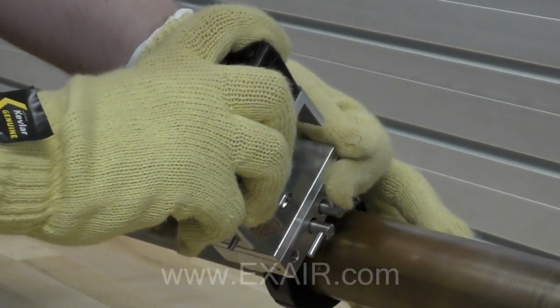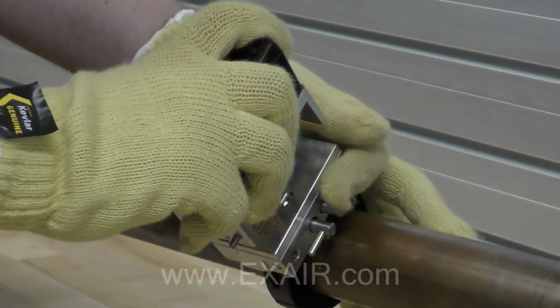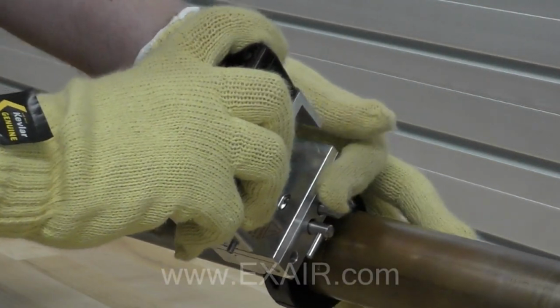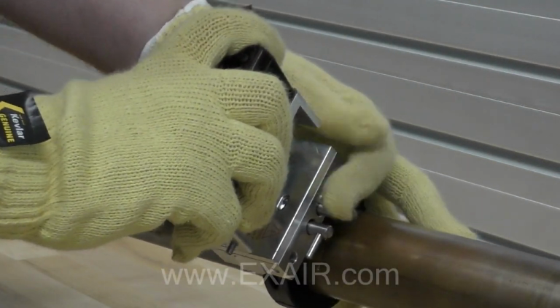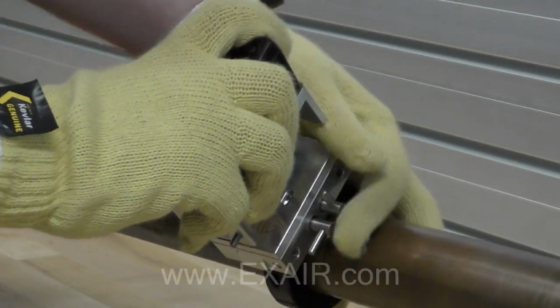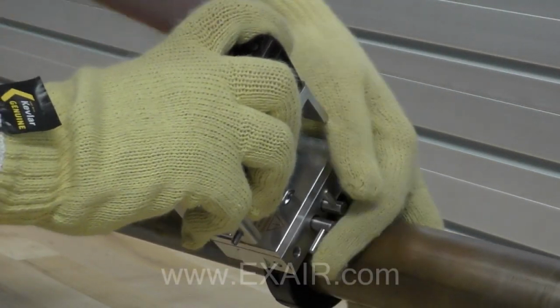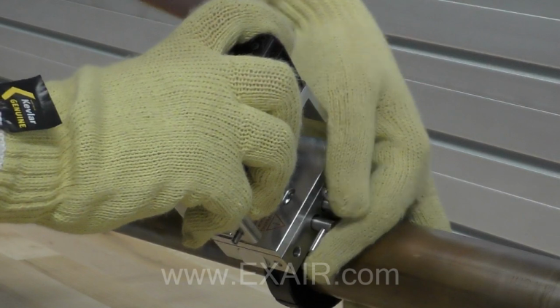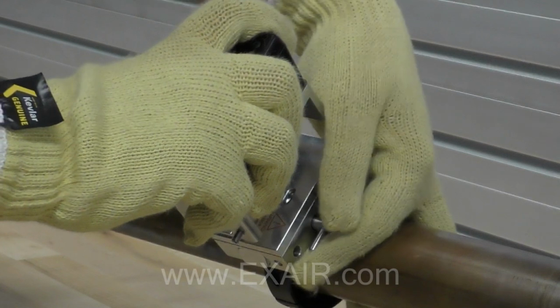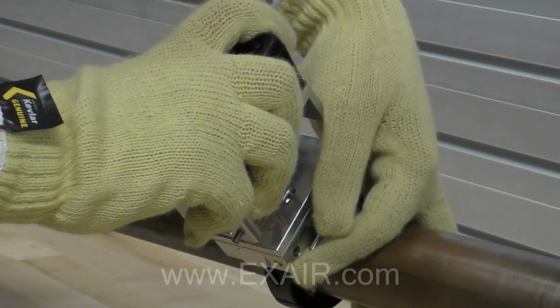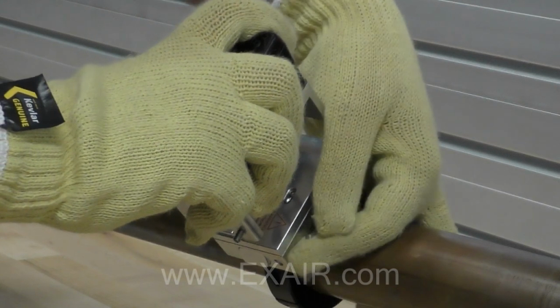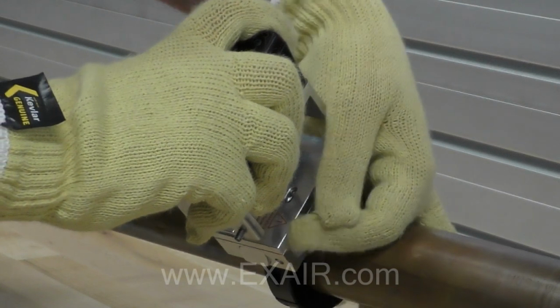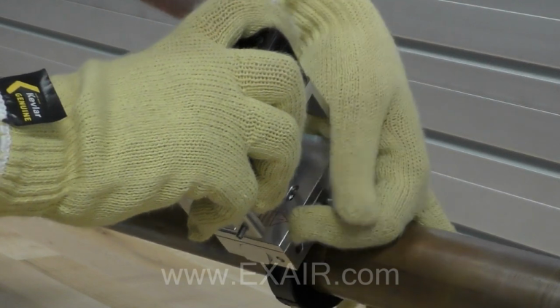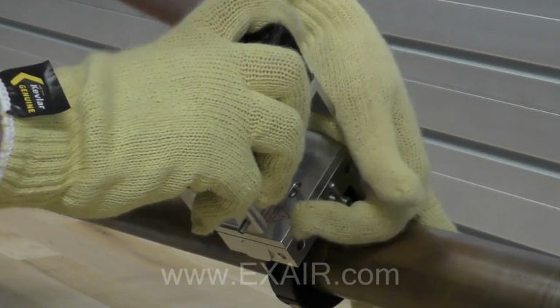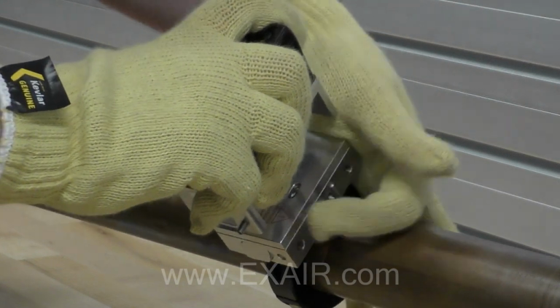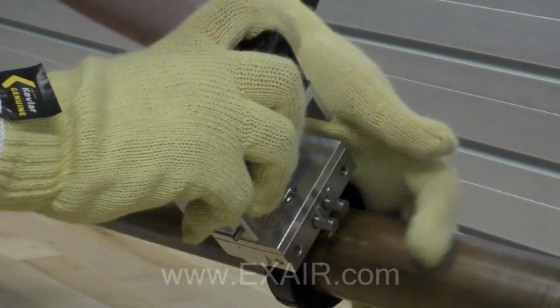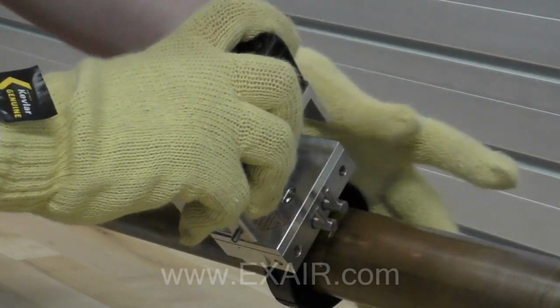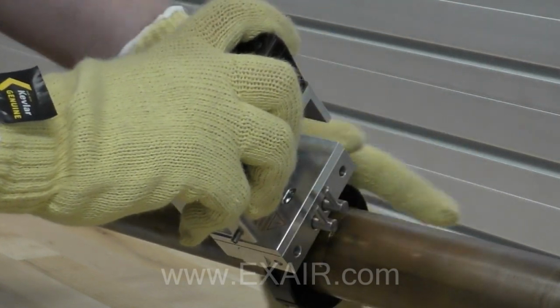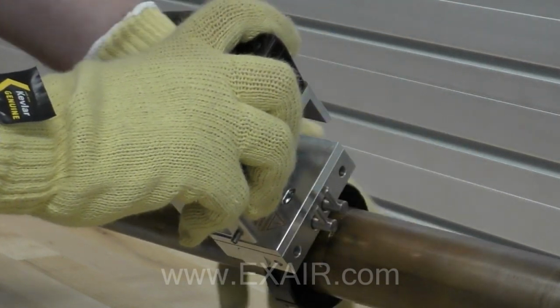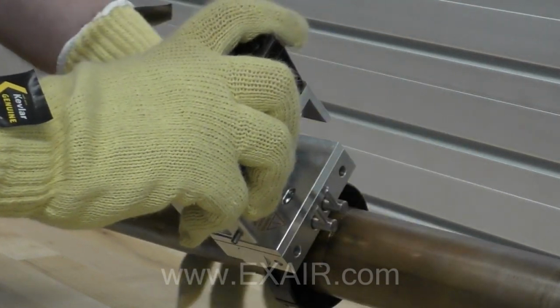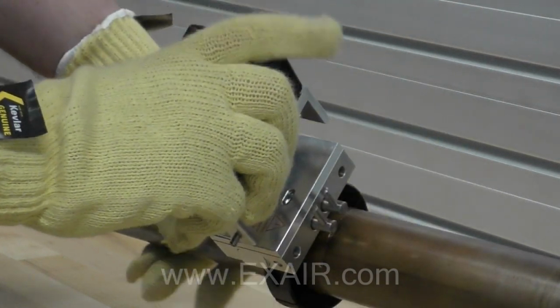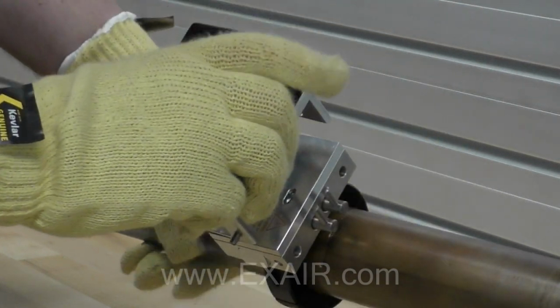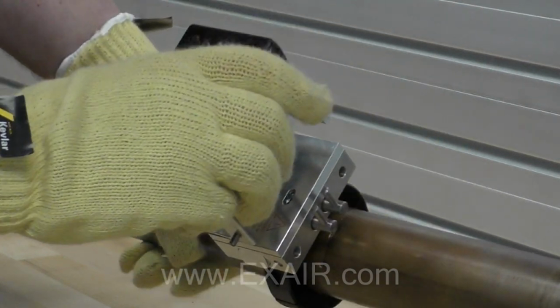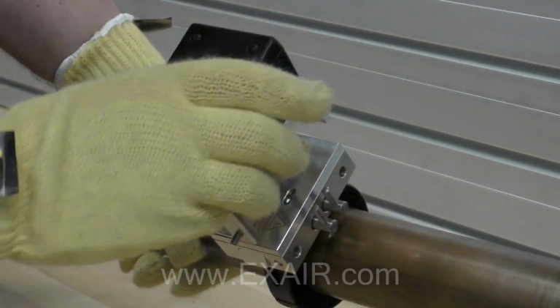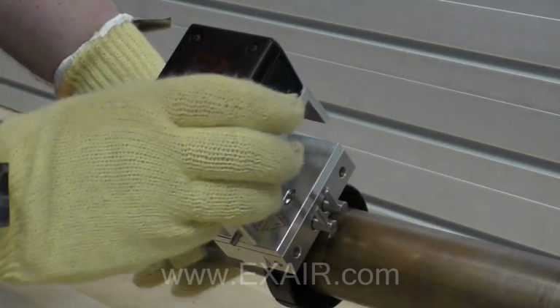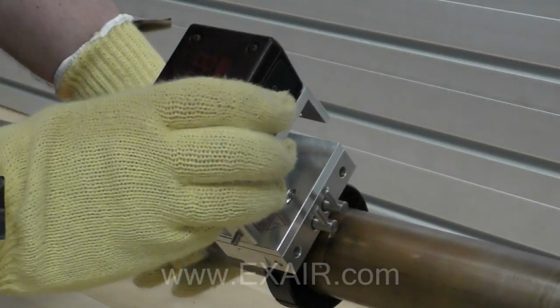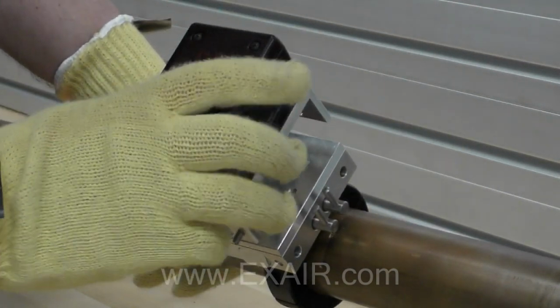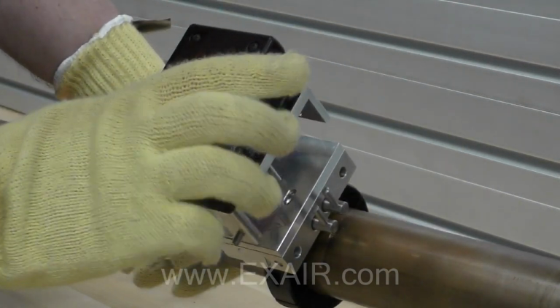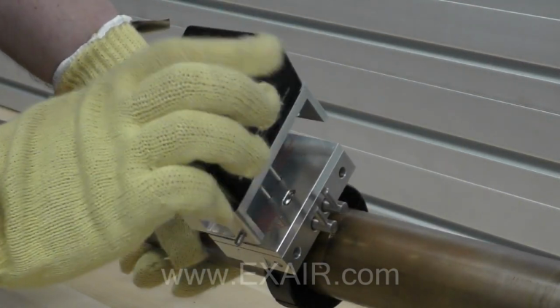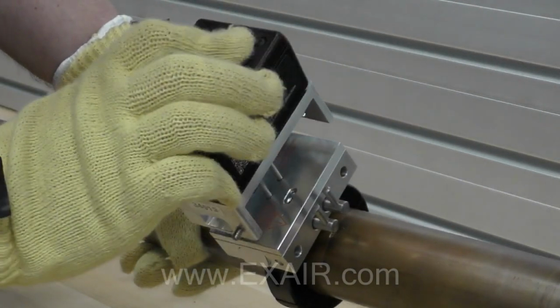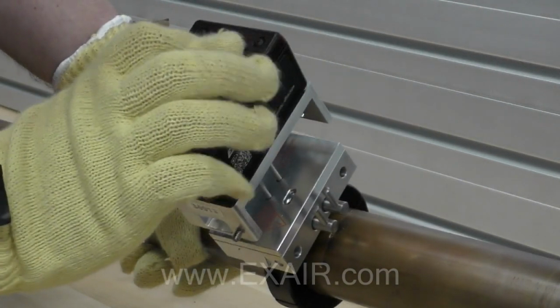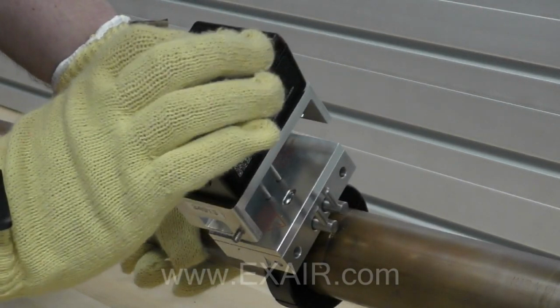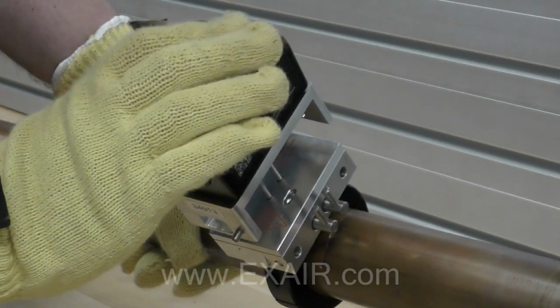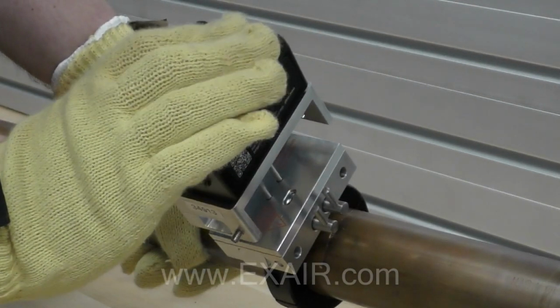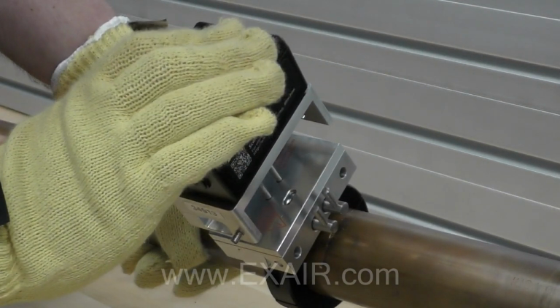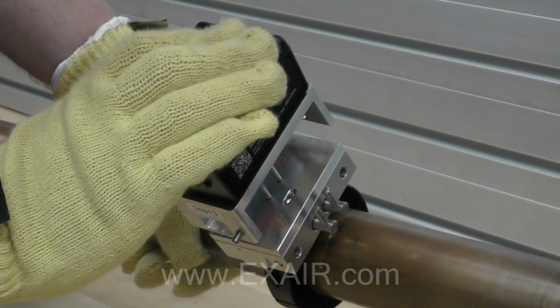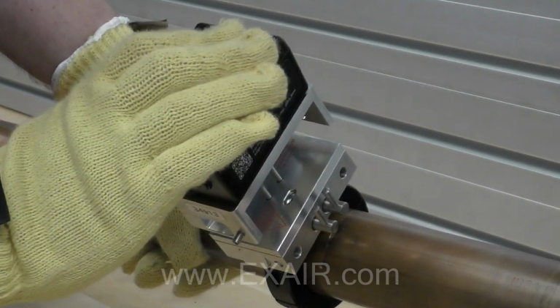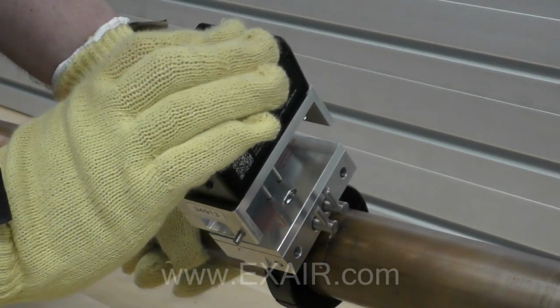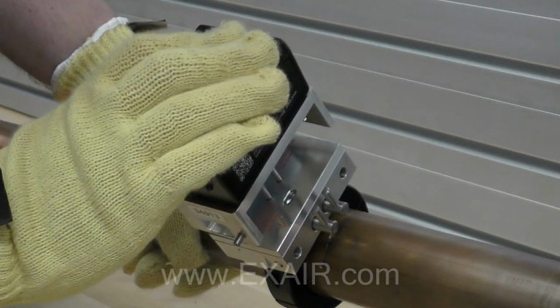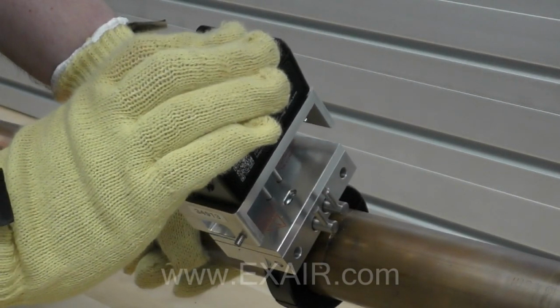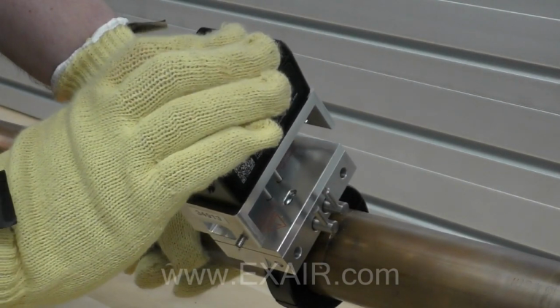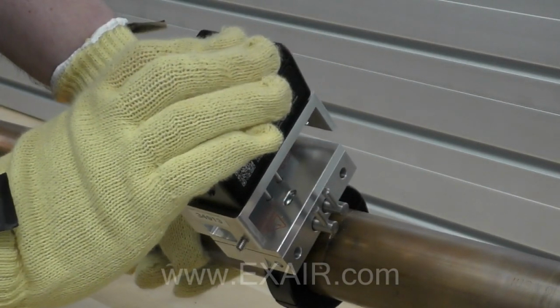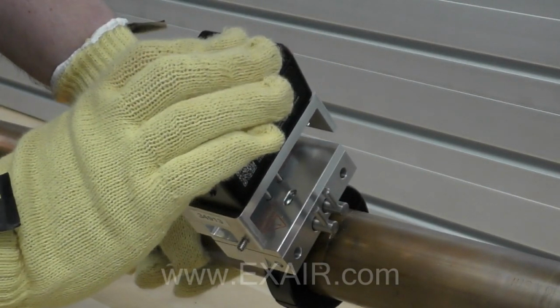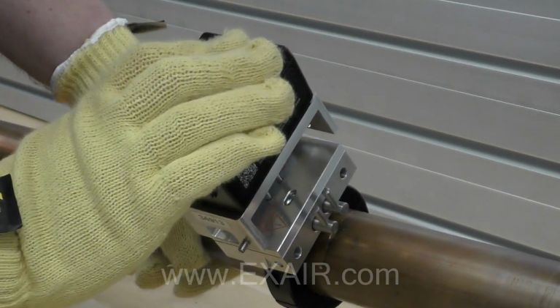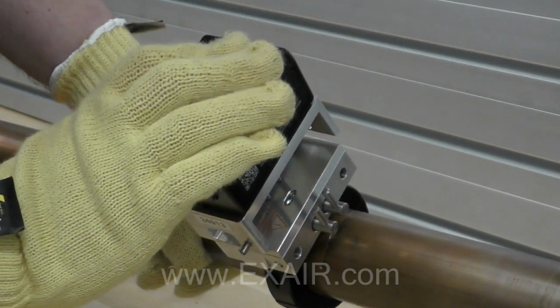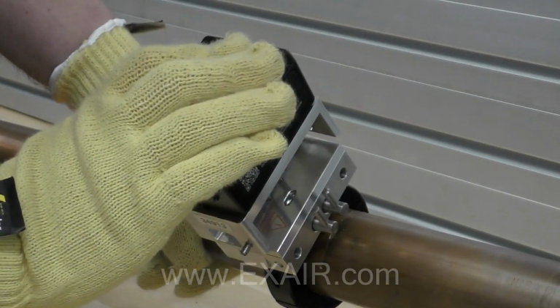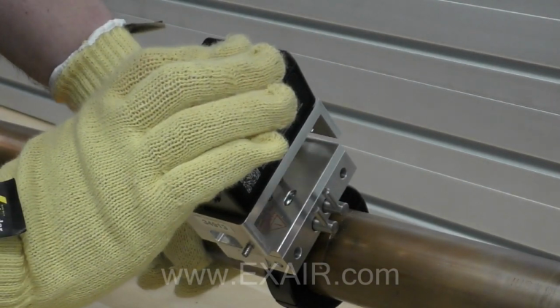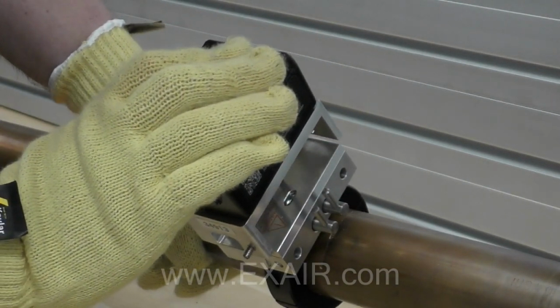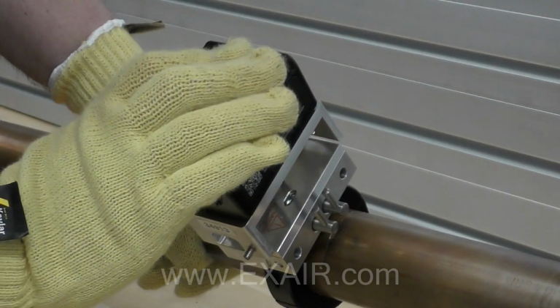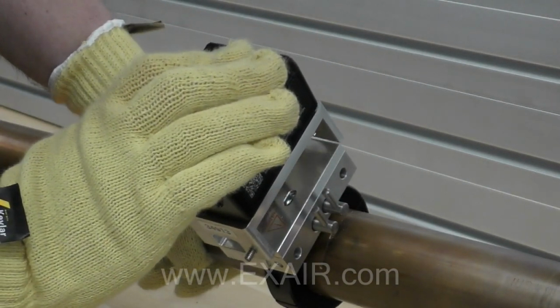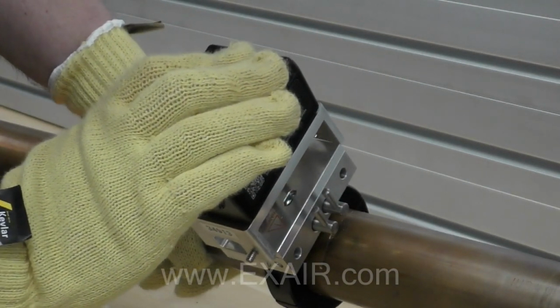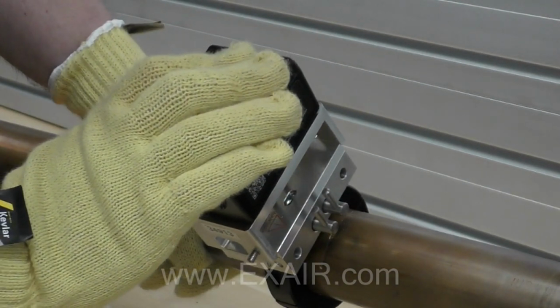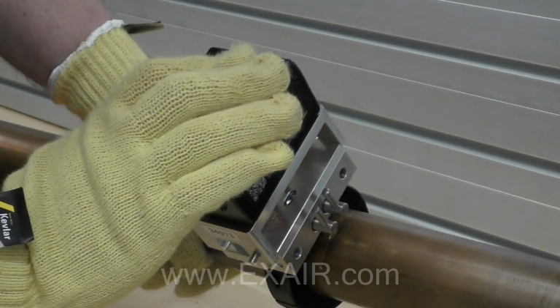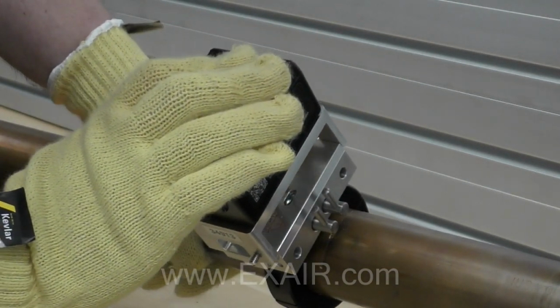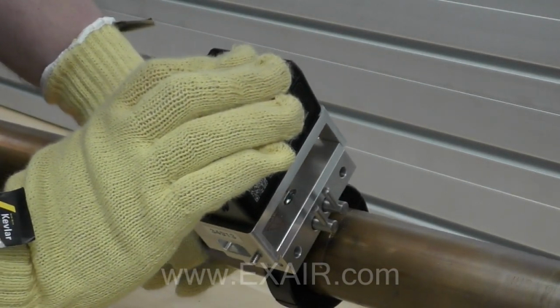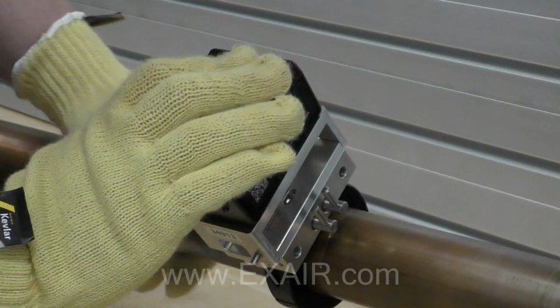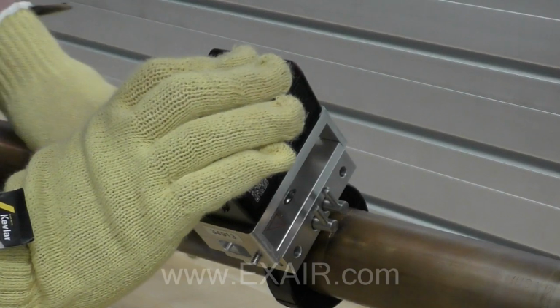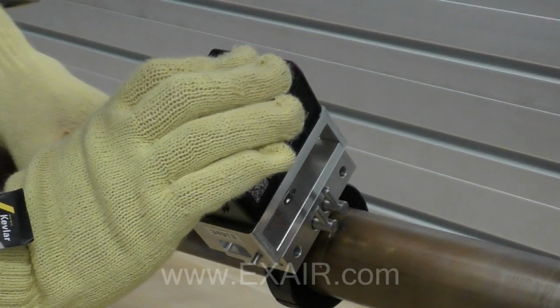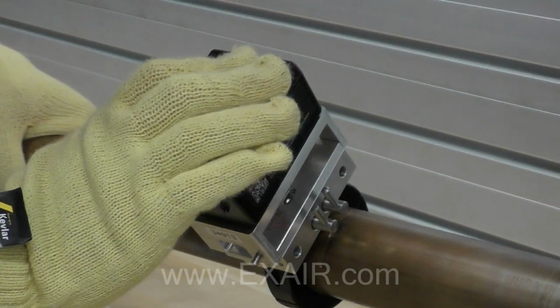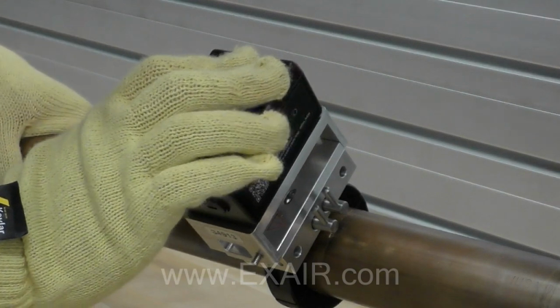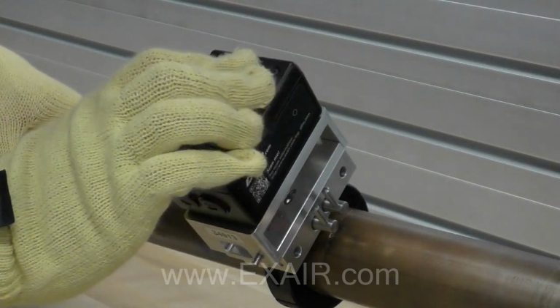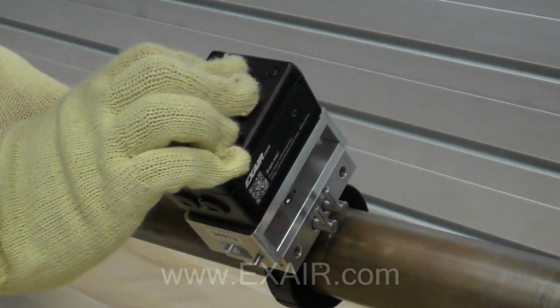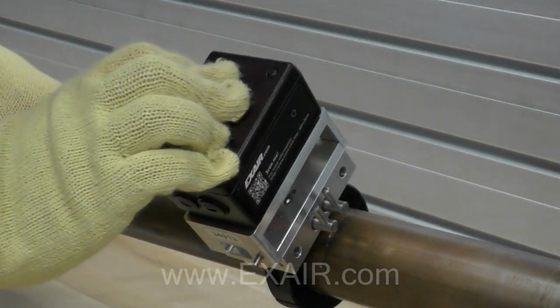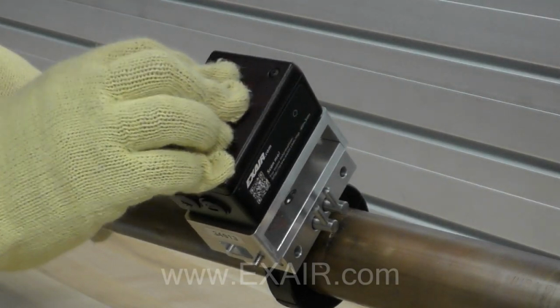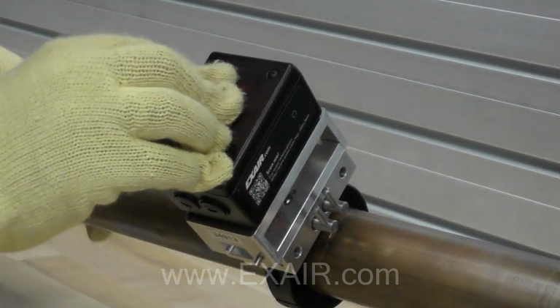Once both valves are open, push the top assembly into place until you hear an audible click, letting you know the two latches are firmly in place.